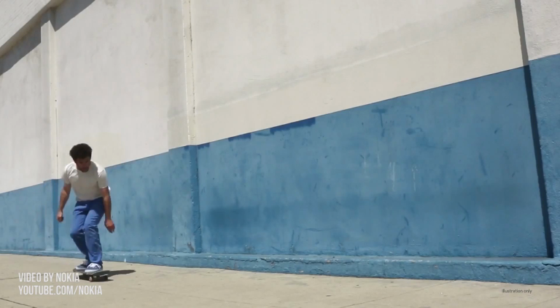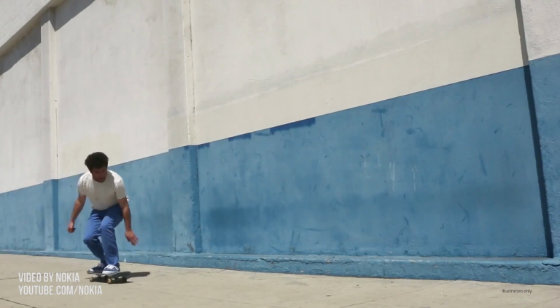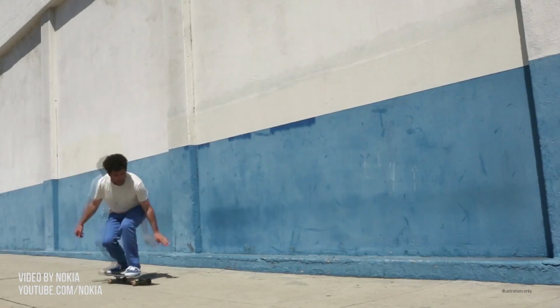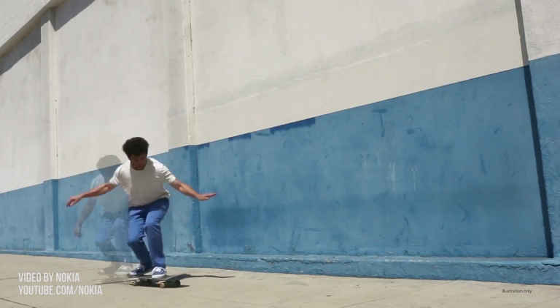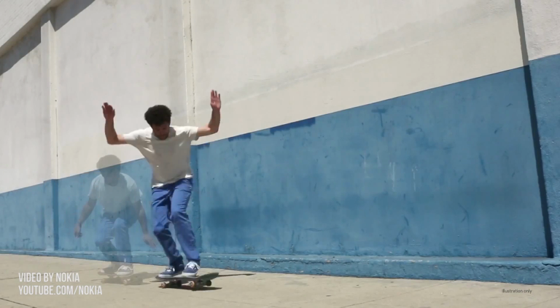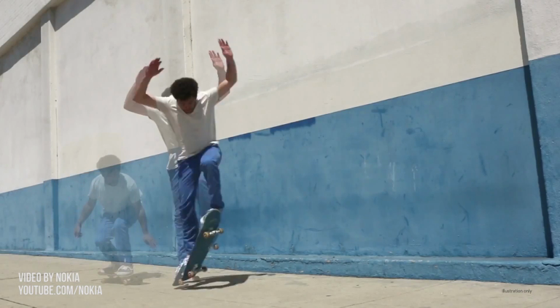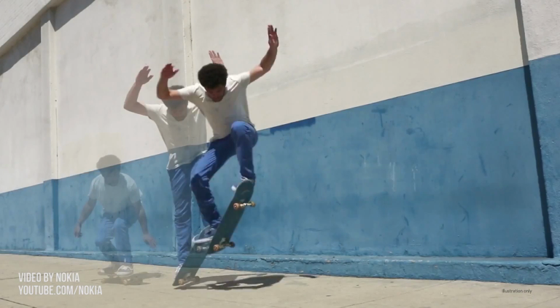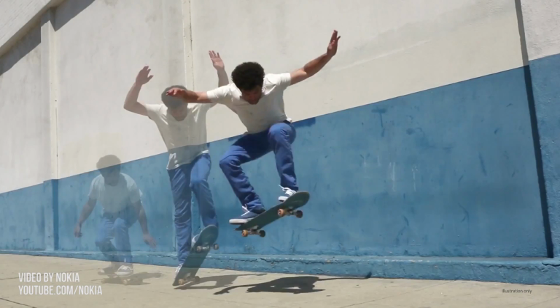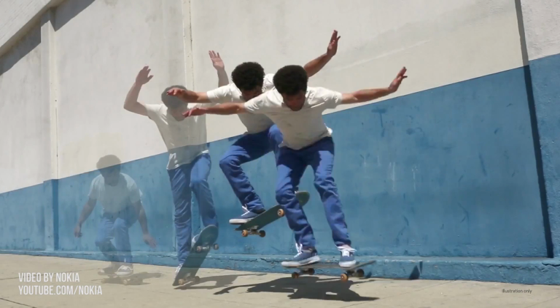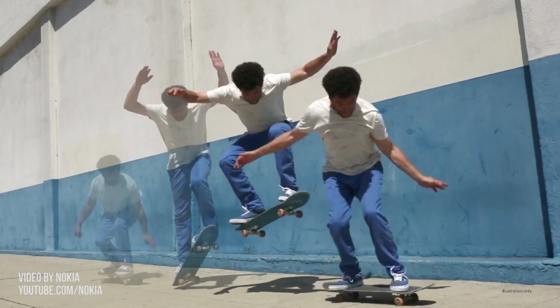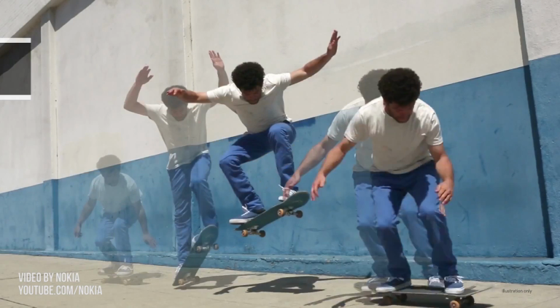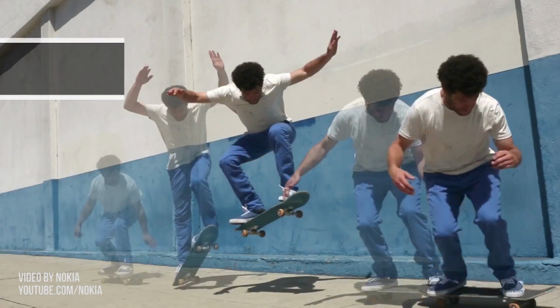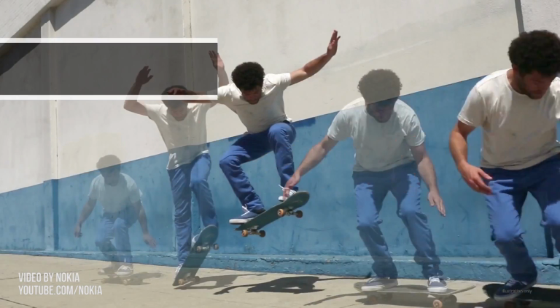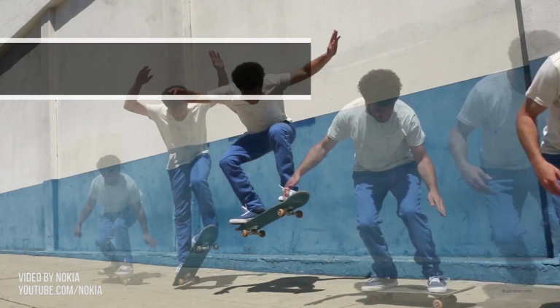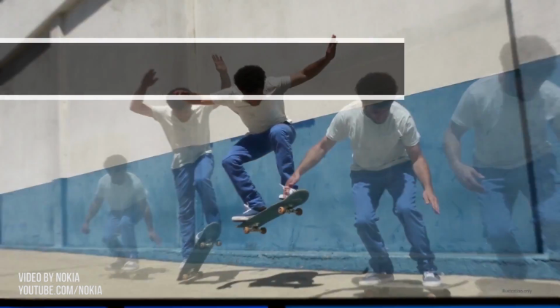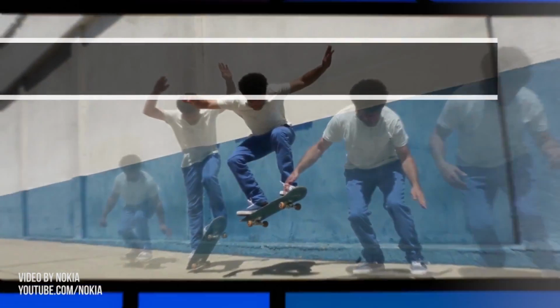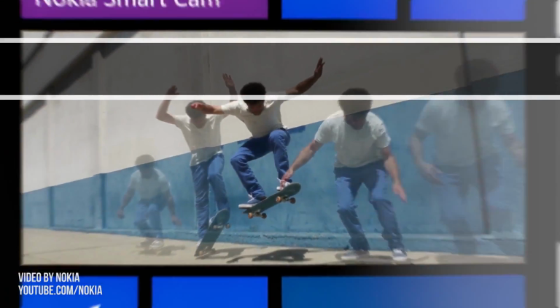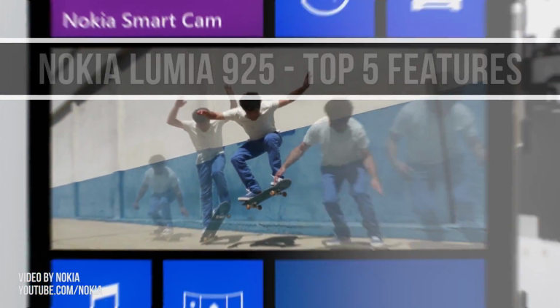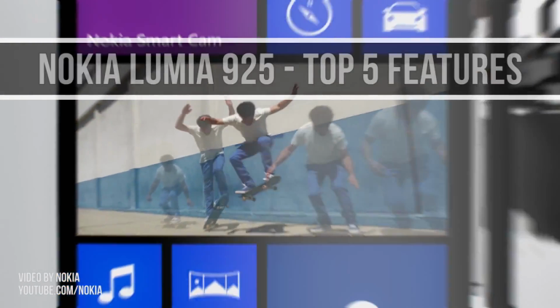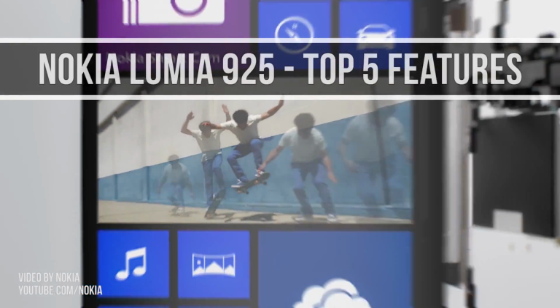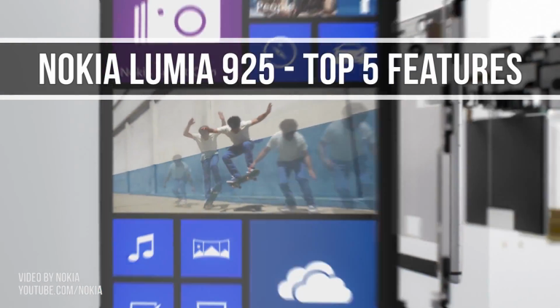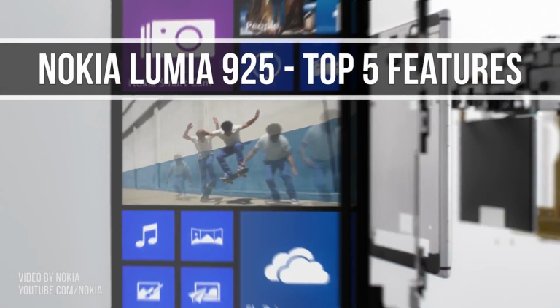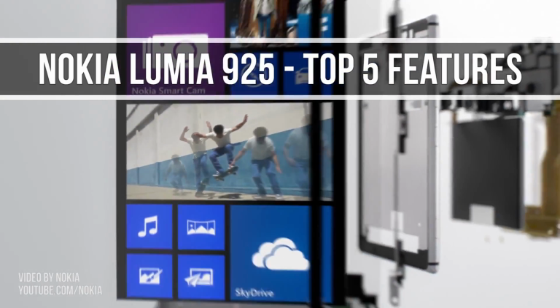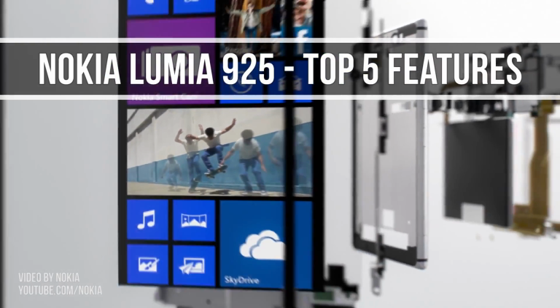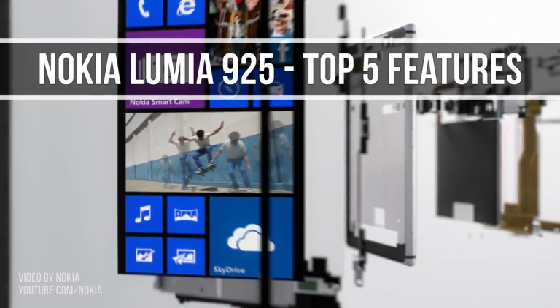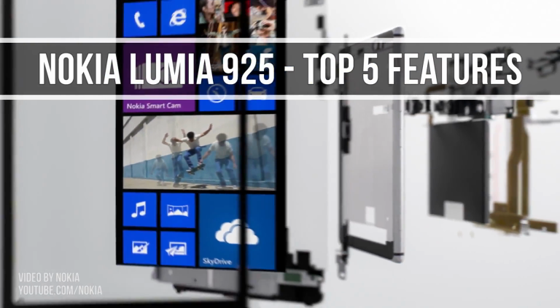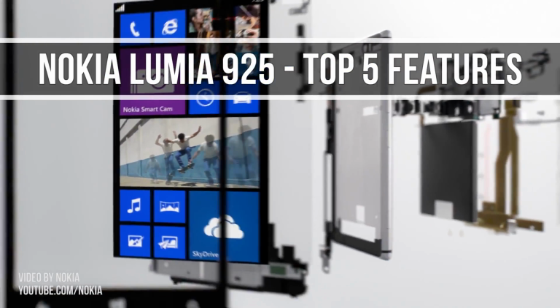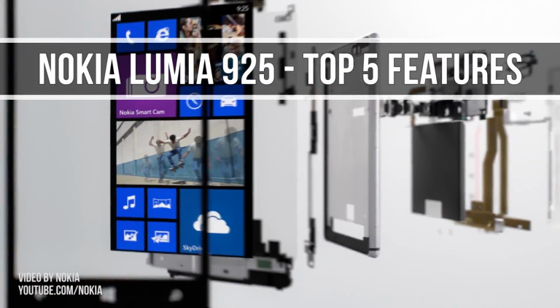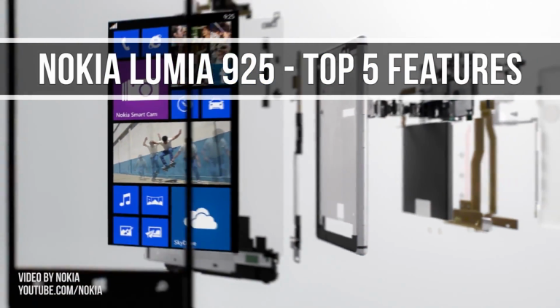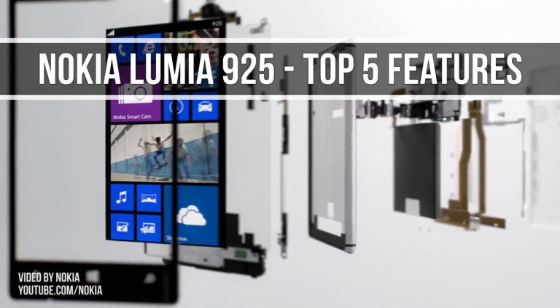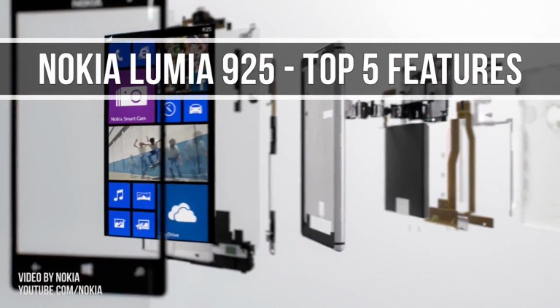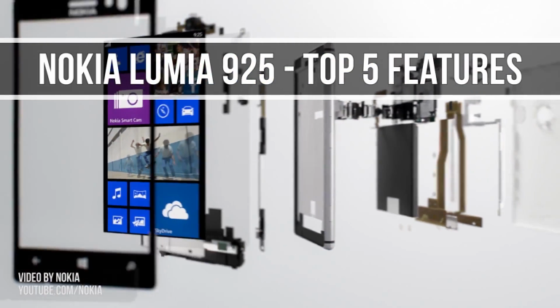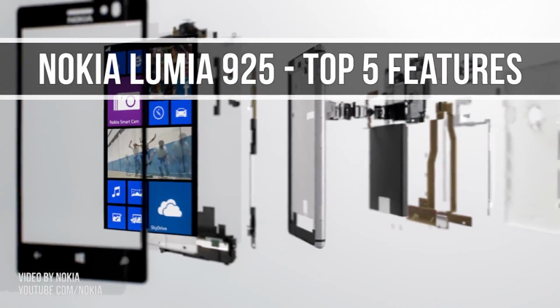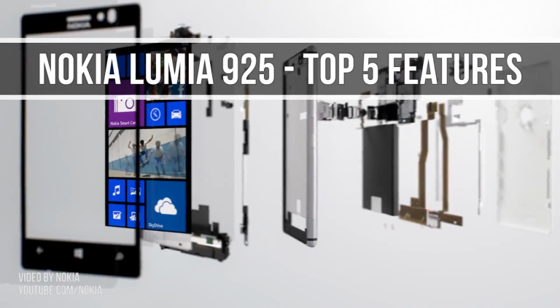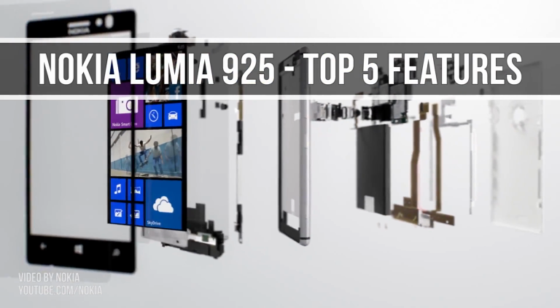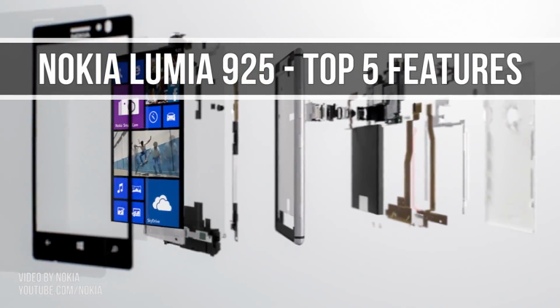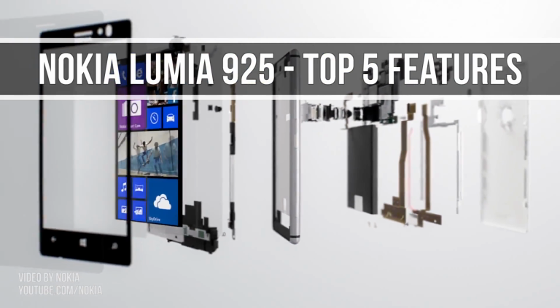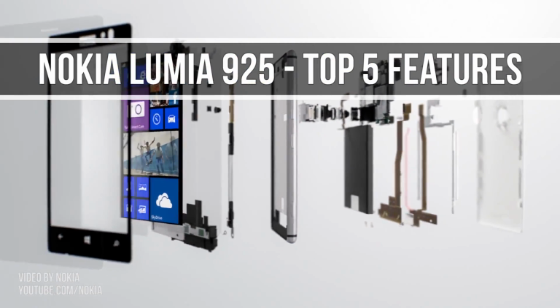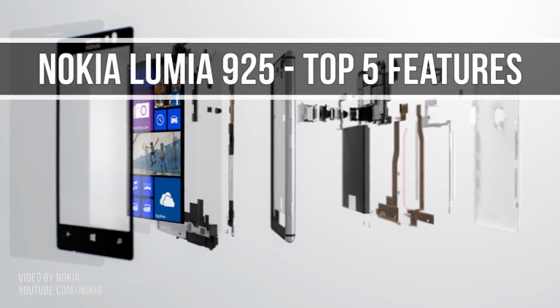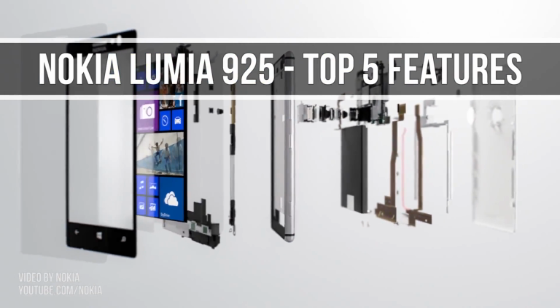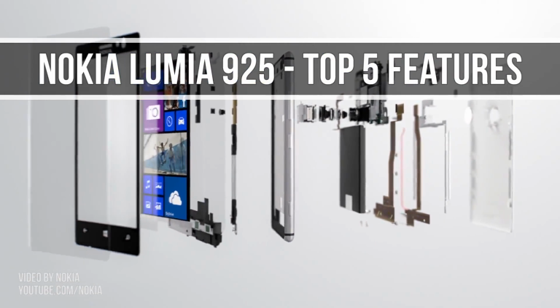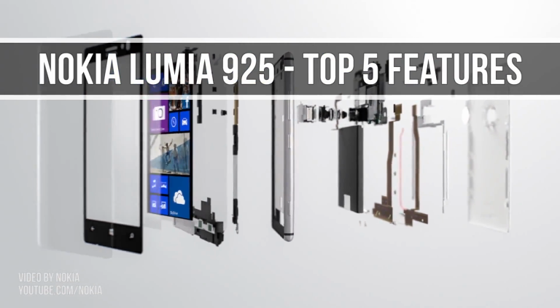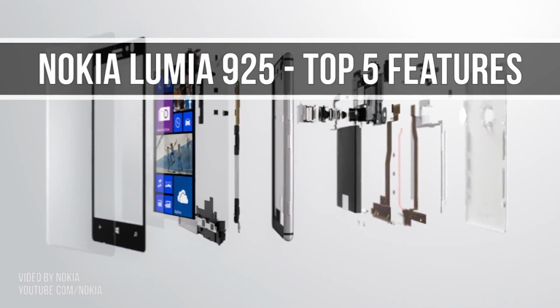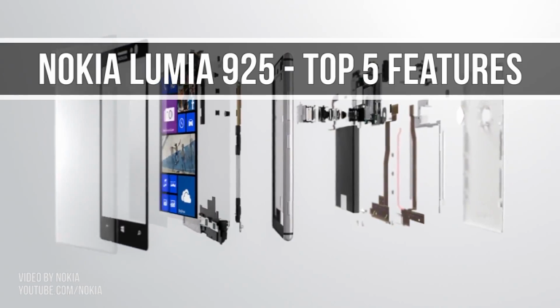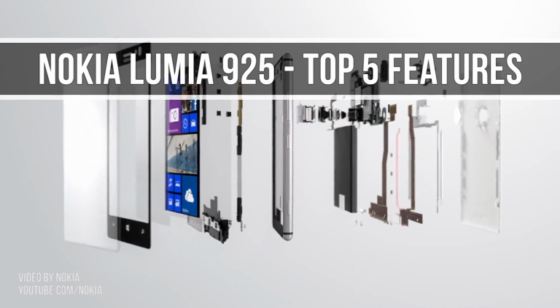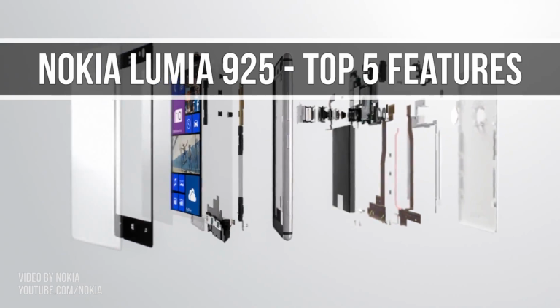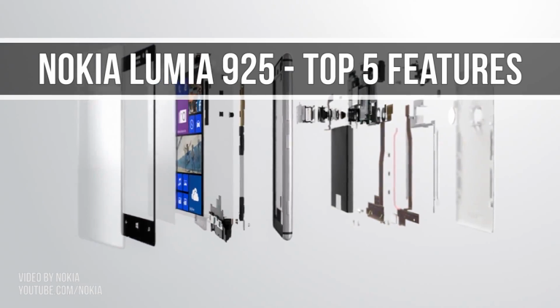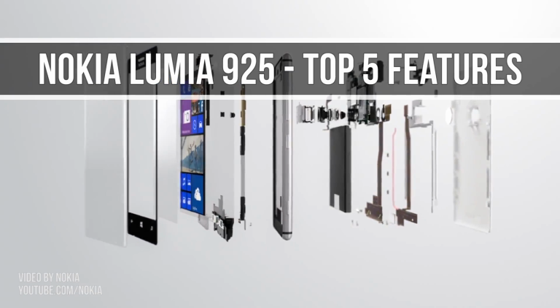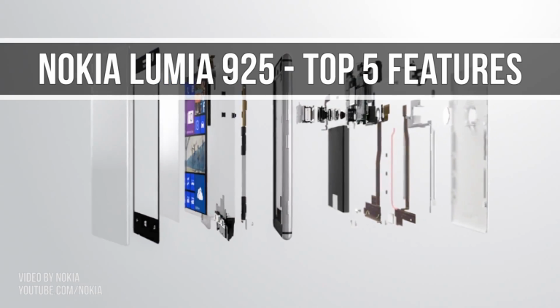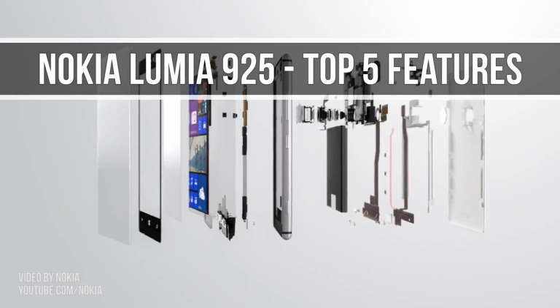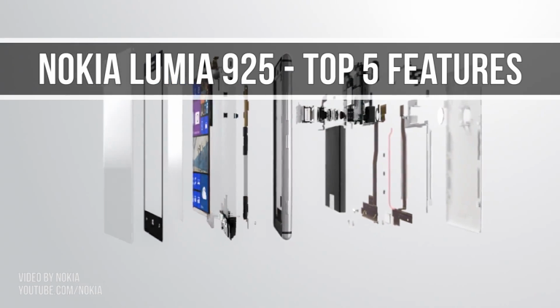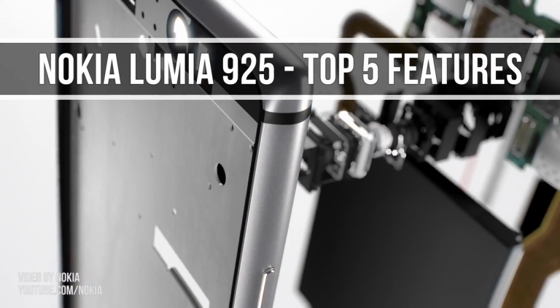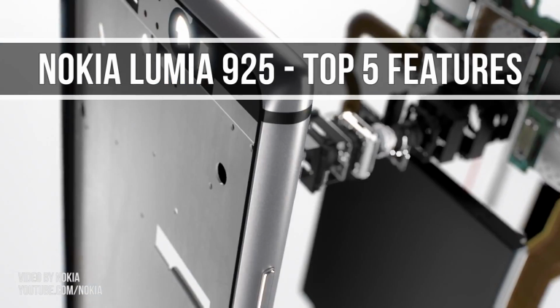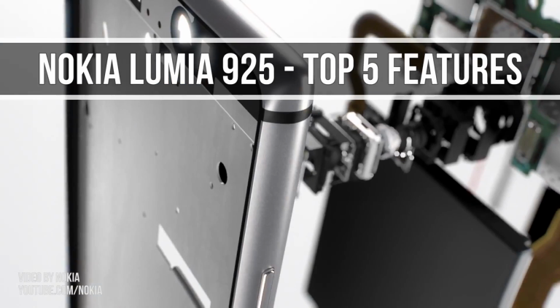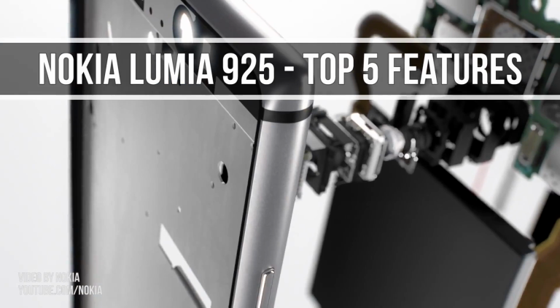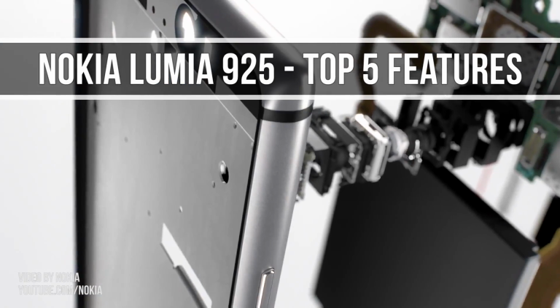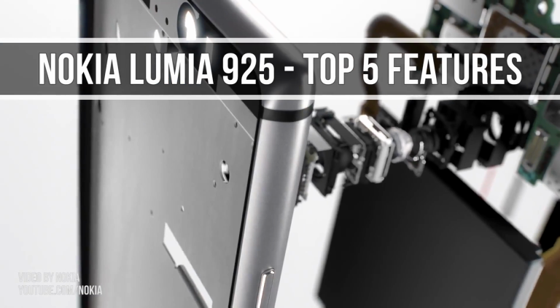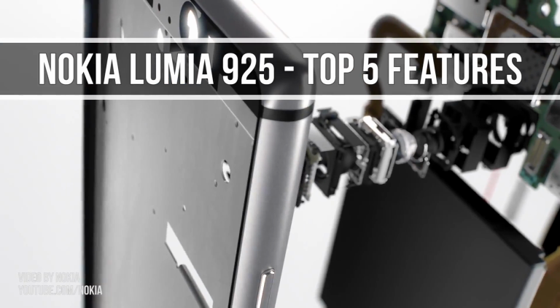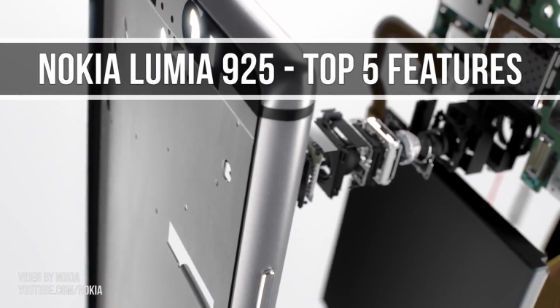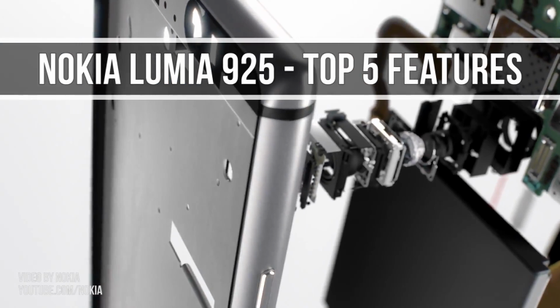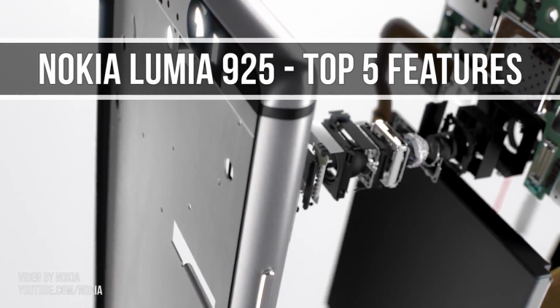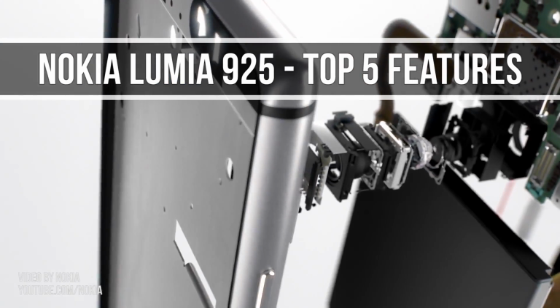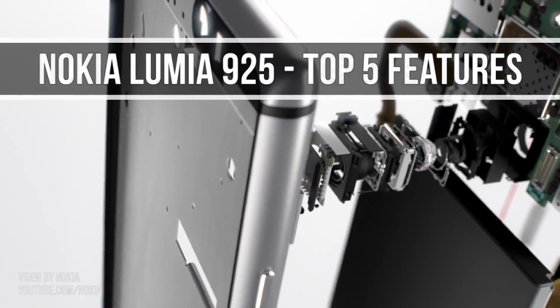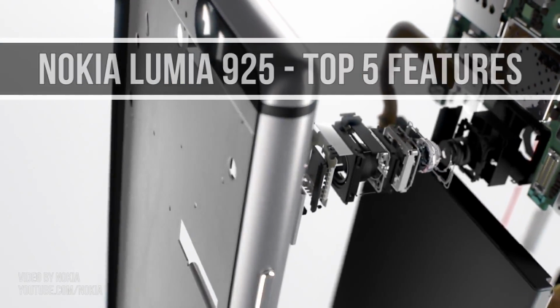Hey everyone, Mike here, and in this video we'll take a short look at the best 5 features of the Nokia Lumia 925, Nokia's latest flagship.